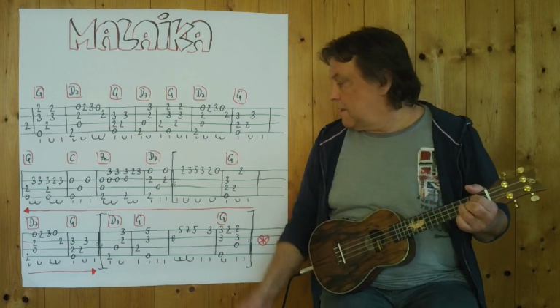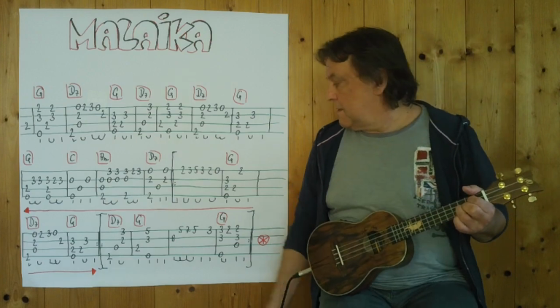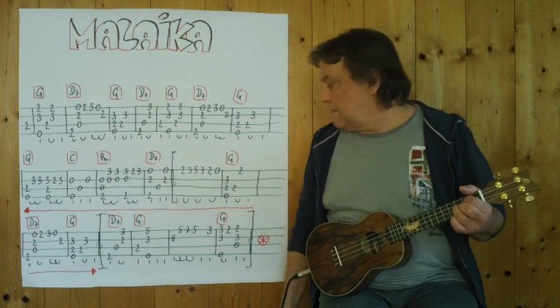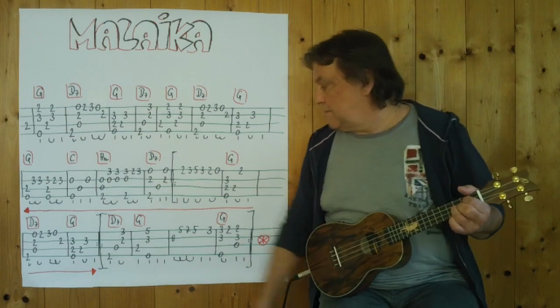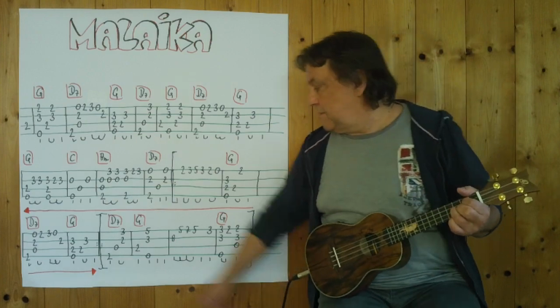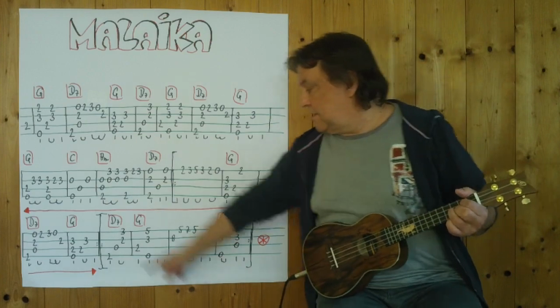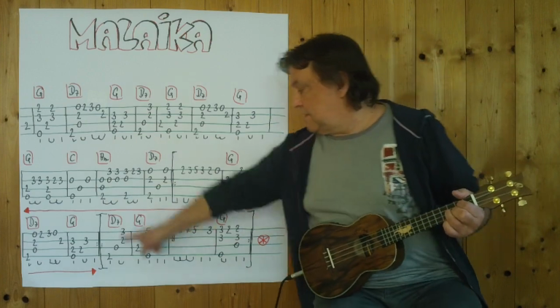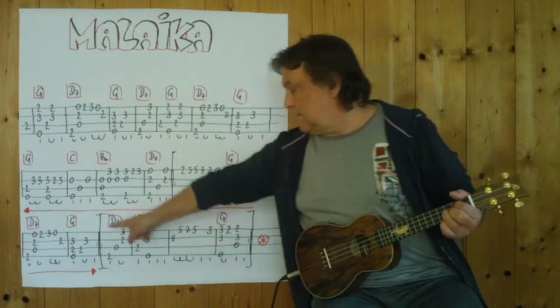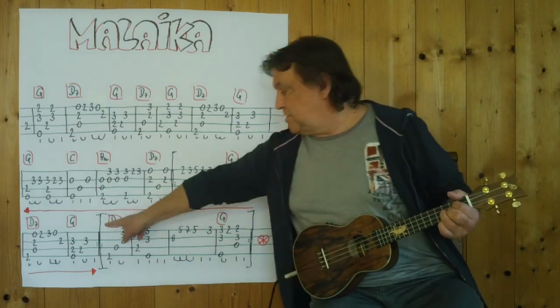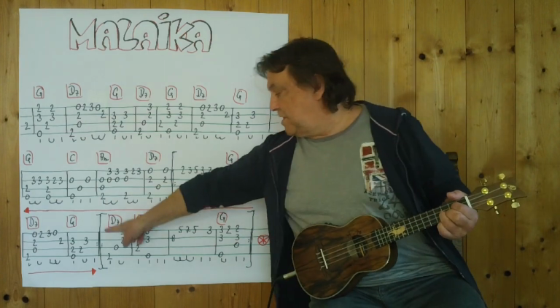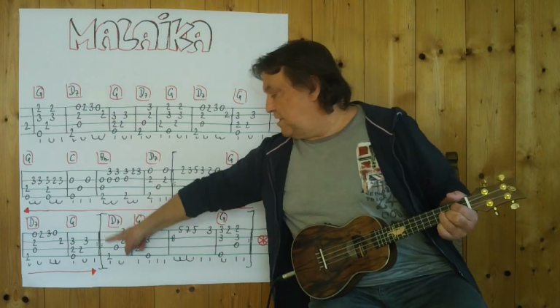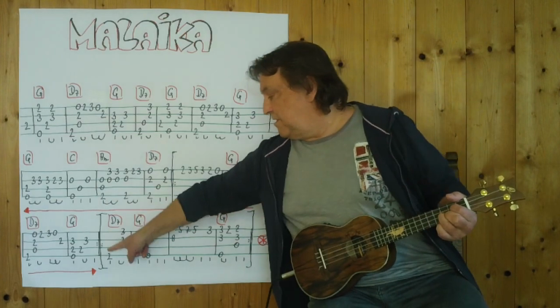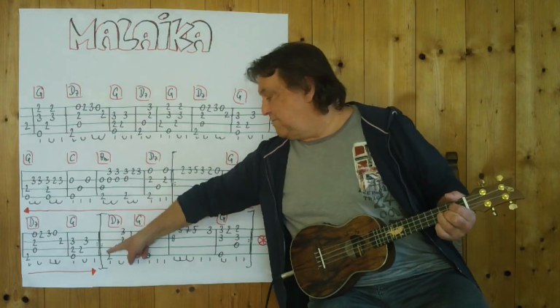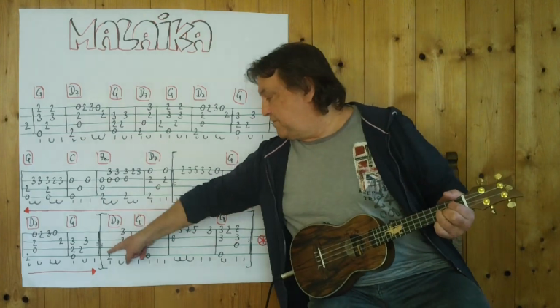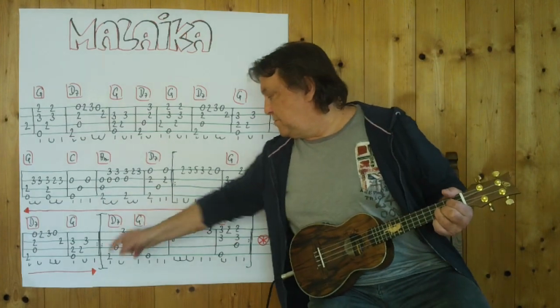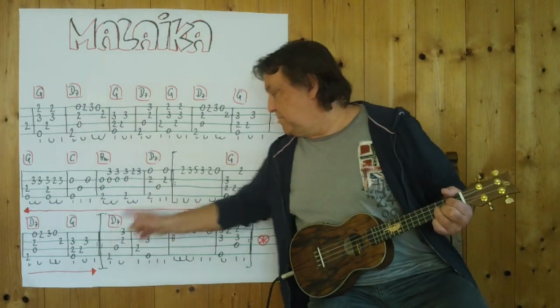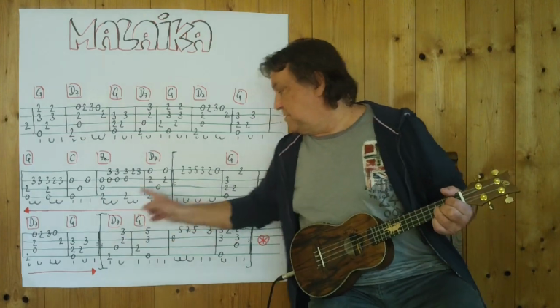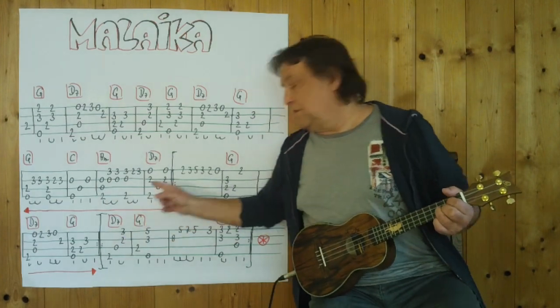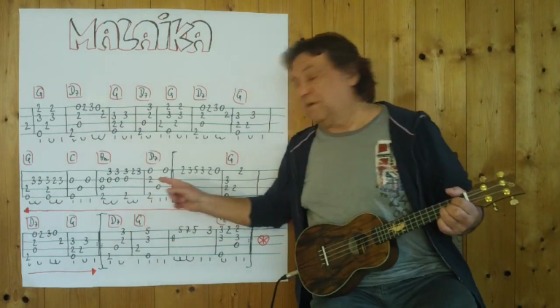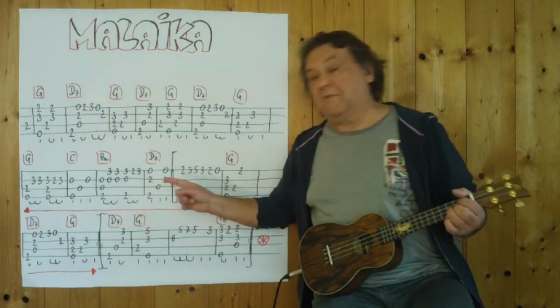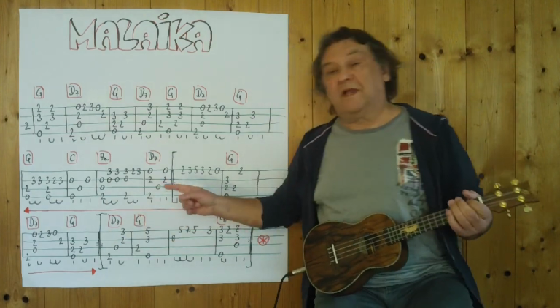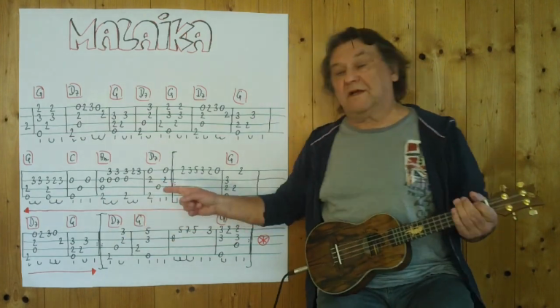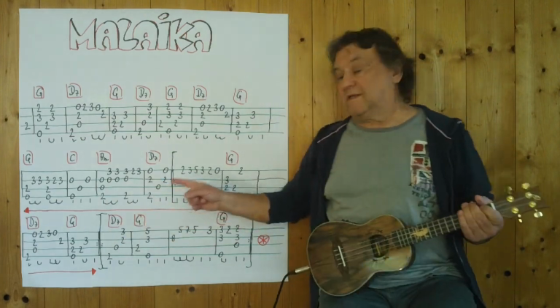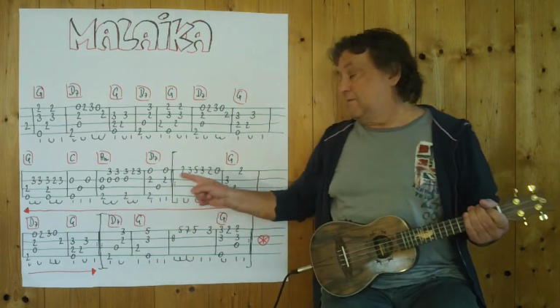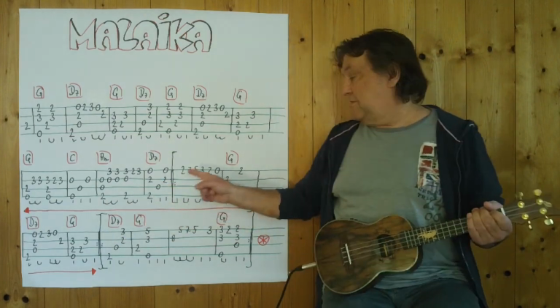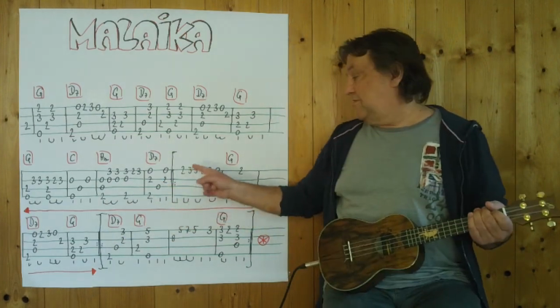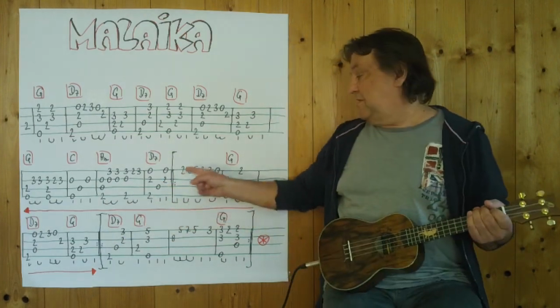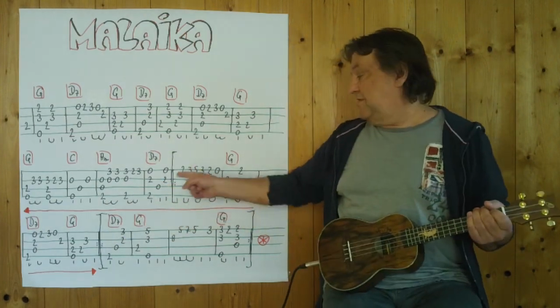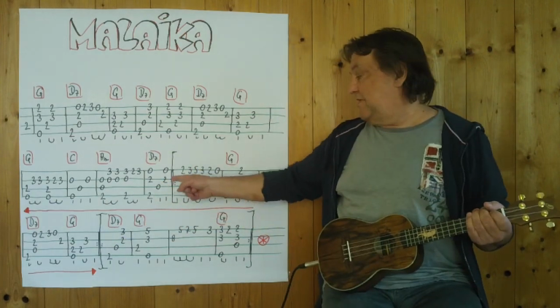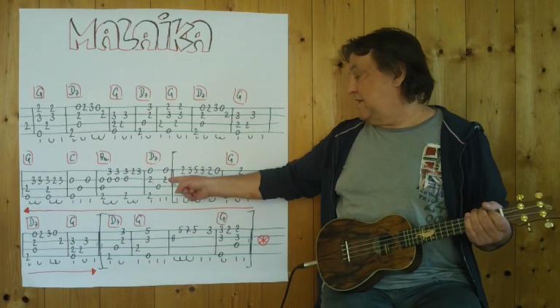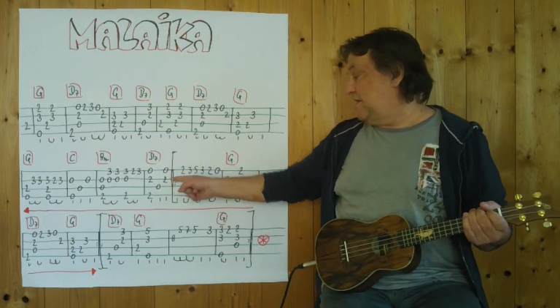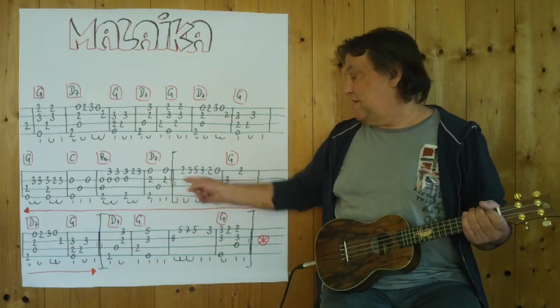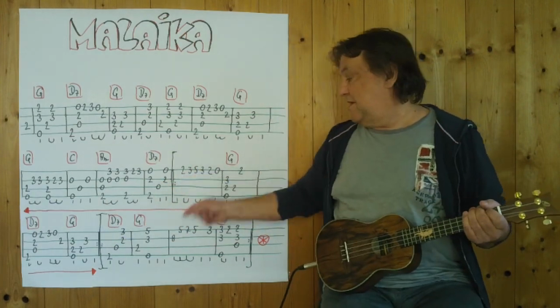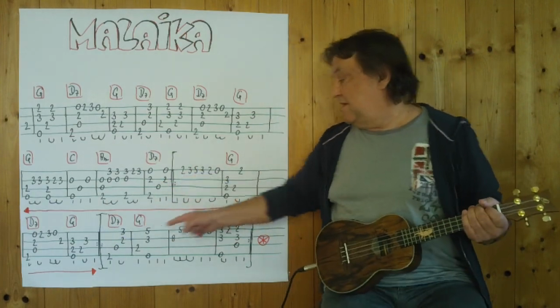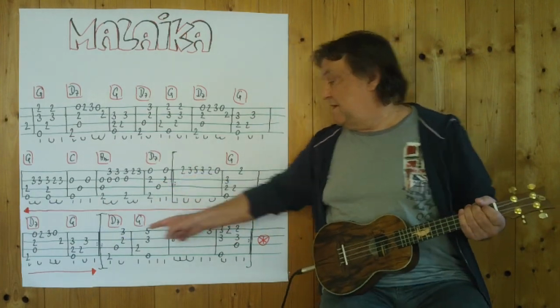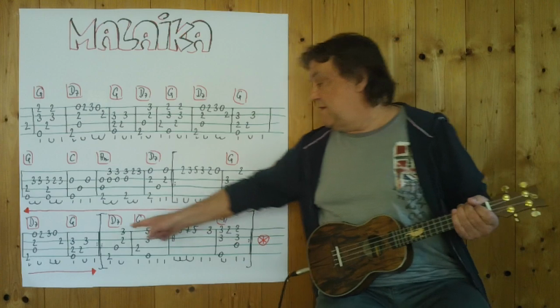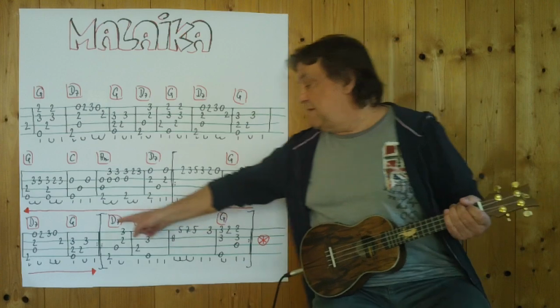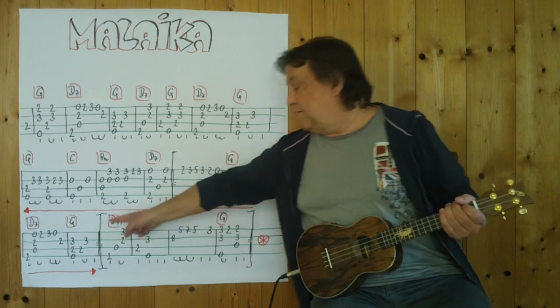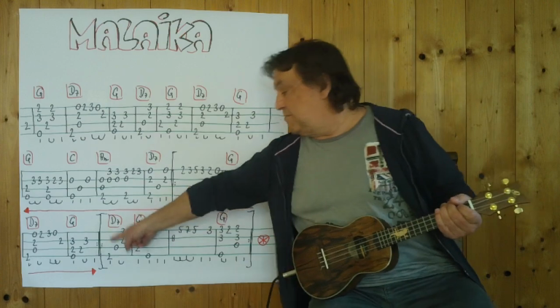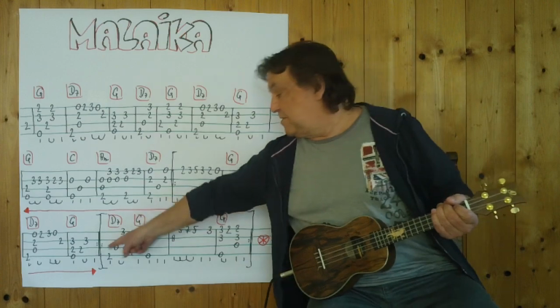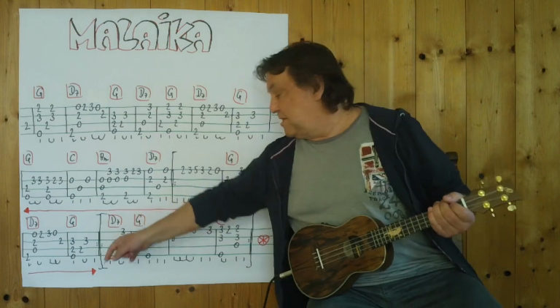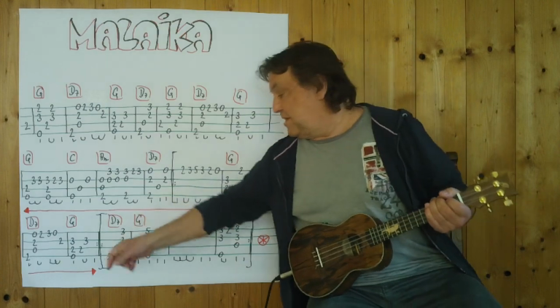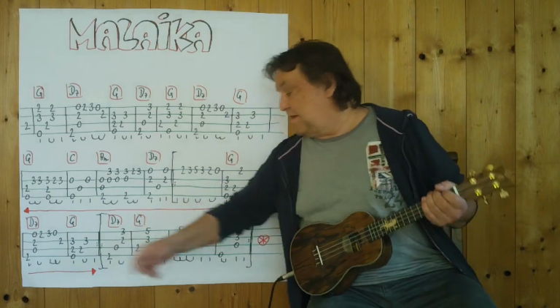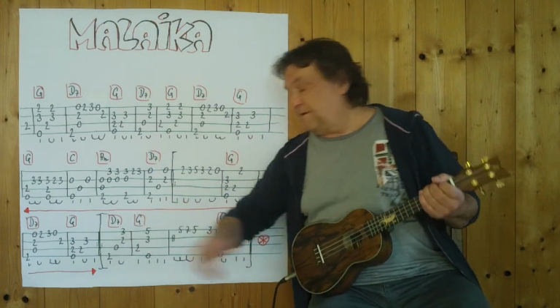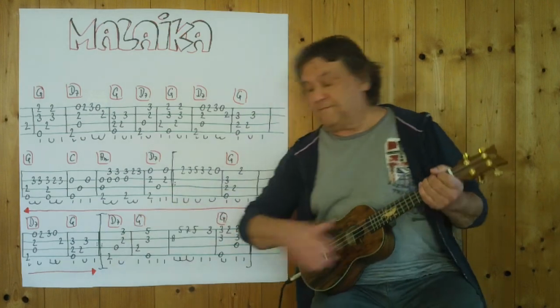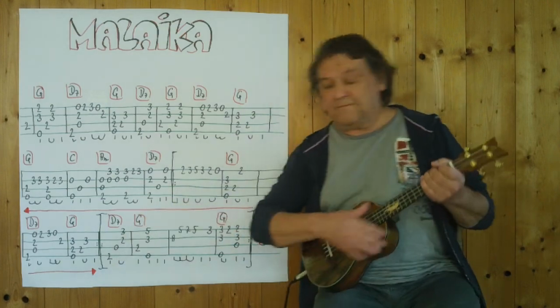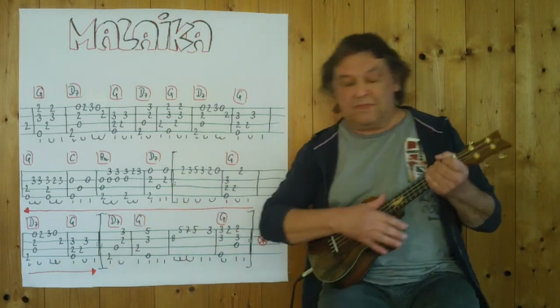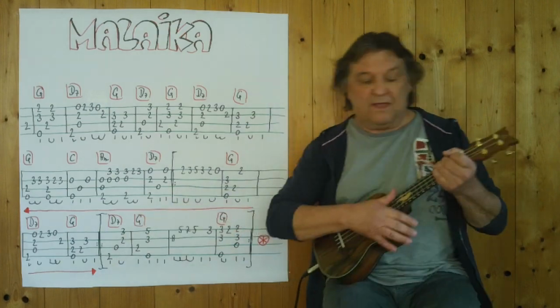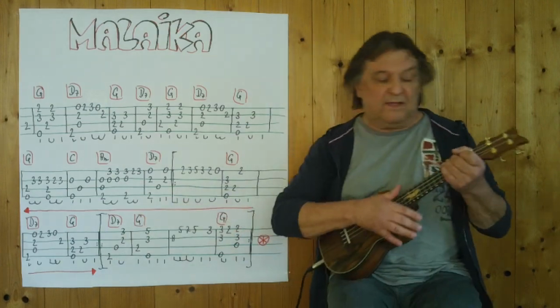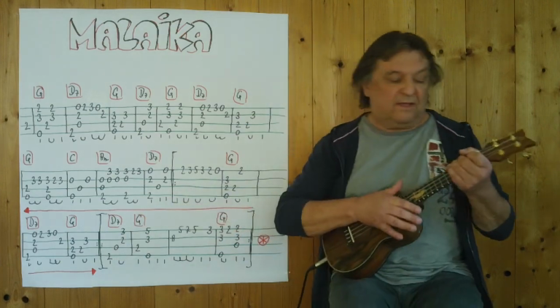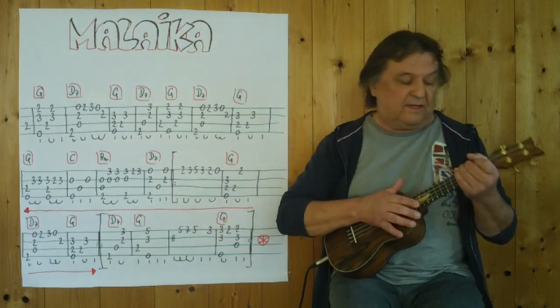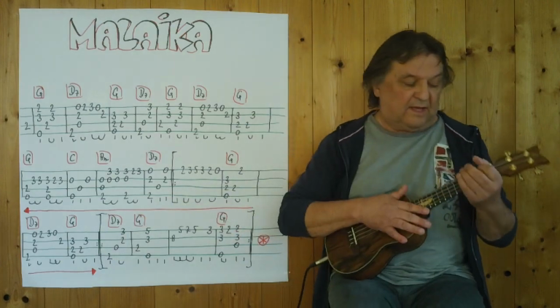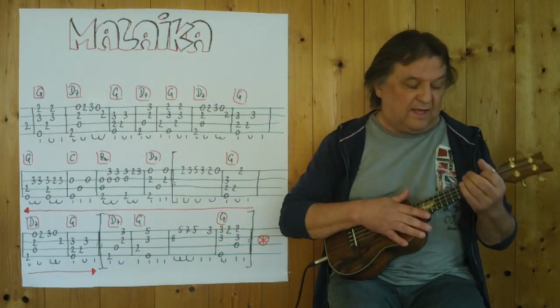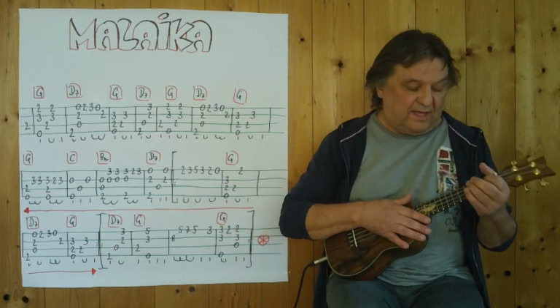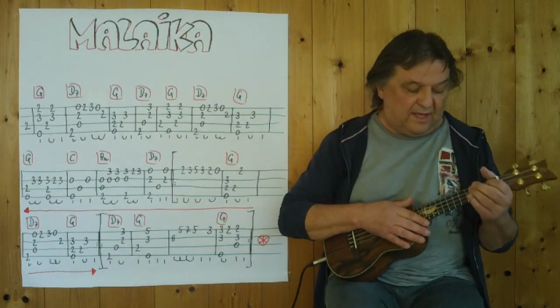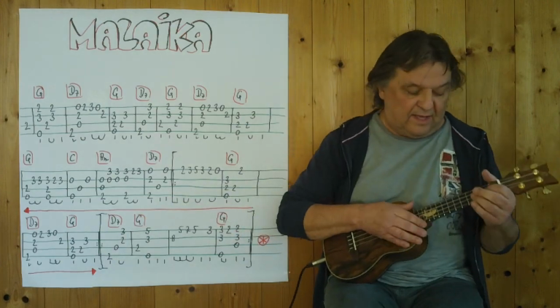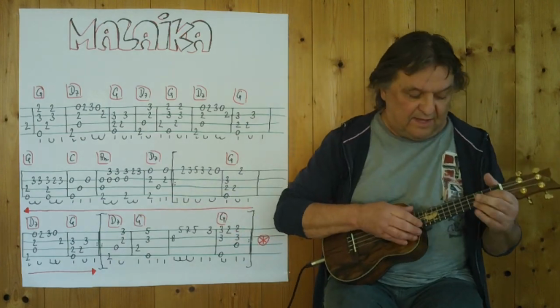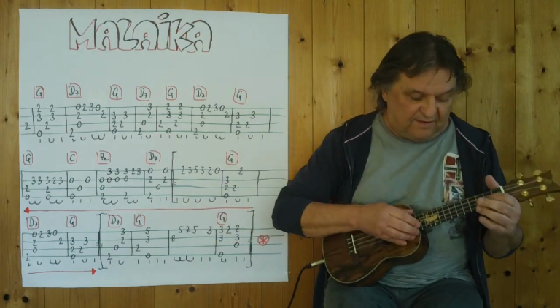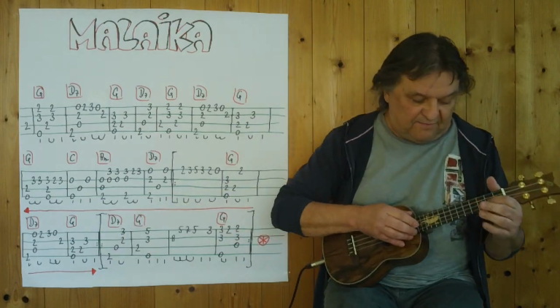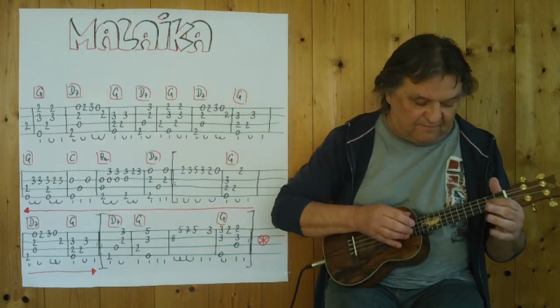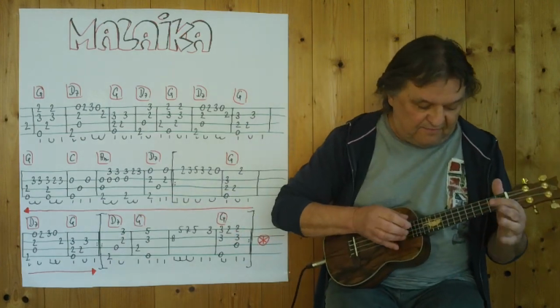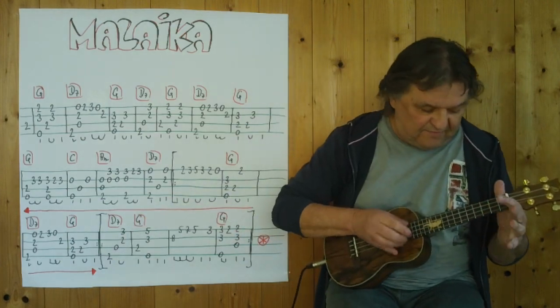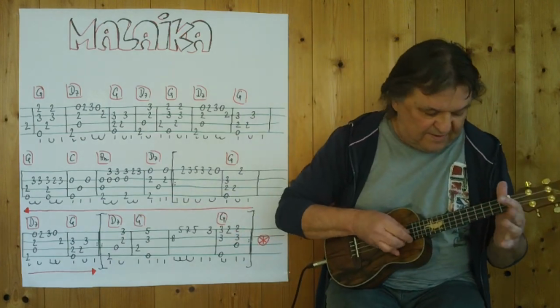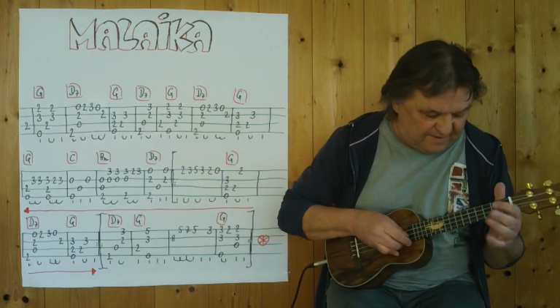Jetzt bin ich an der Stelle. Ich spiele es noch einmal langsamer von hier weg bis hierher. Drei, vier. [plays section slowly] — Now I'm at that spot. I'll play it once more slowly from here to here. Three, four.